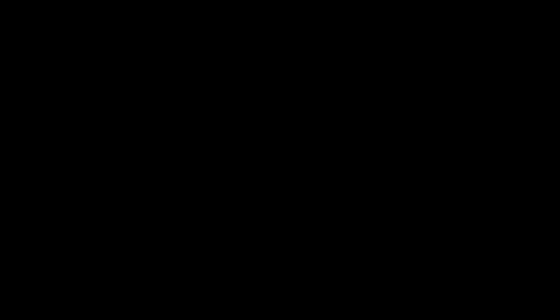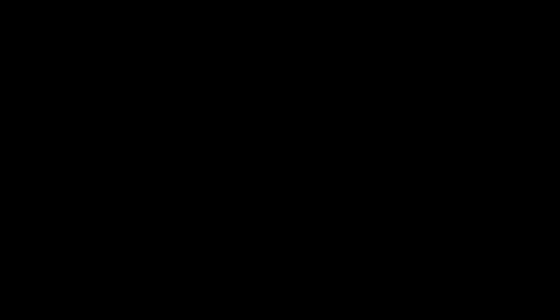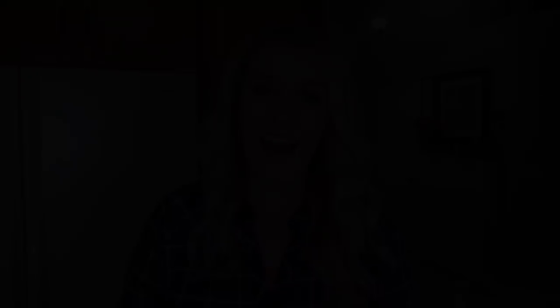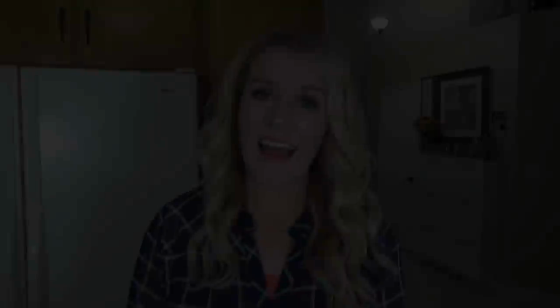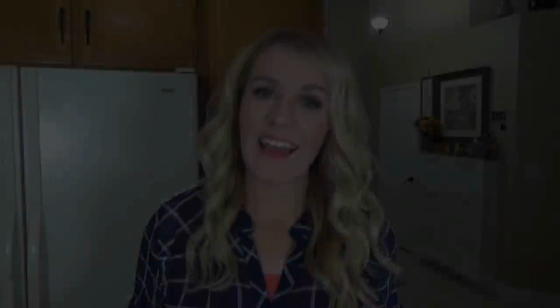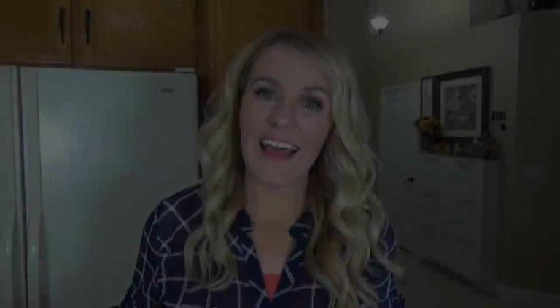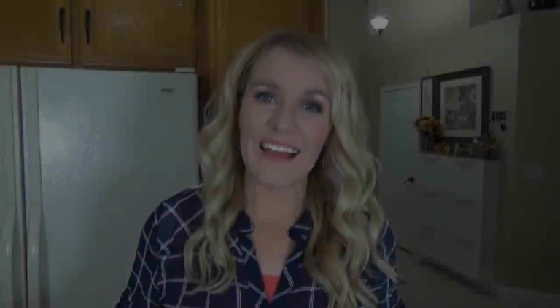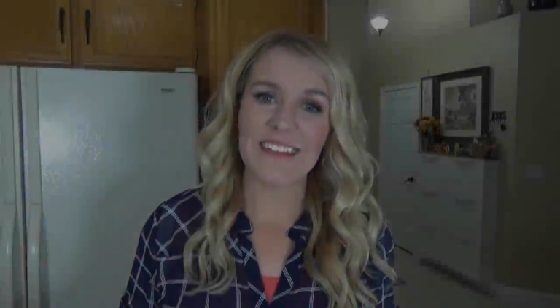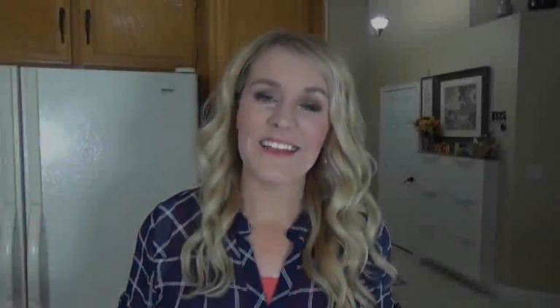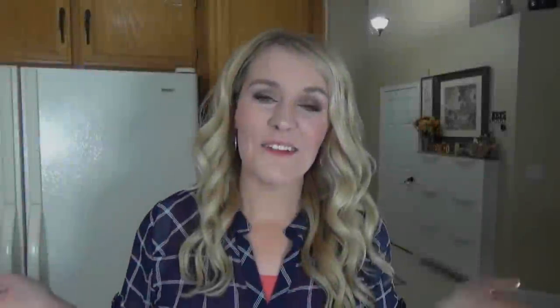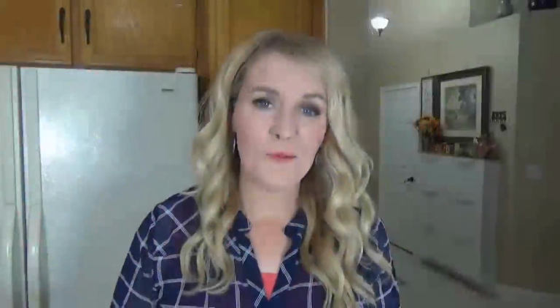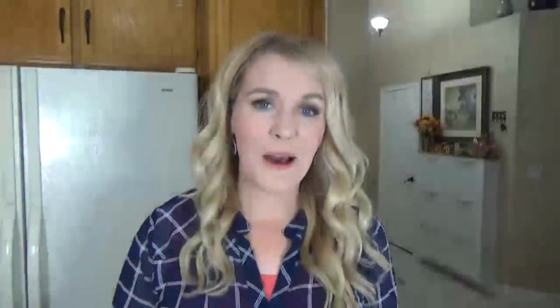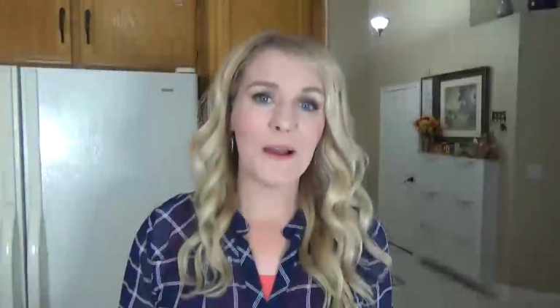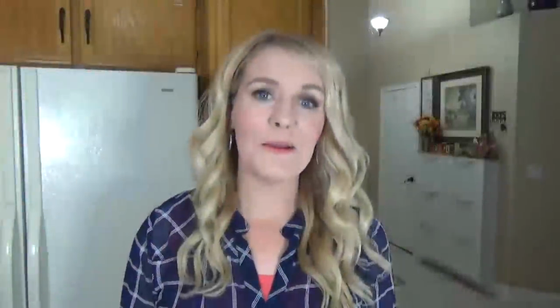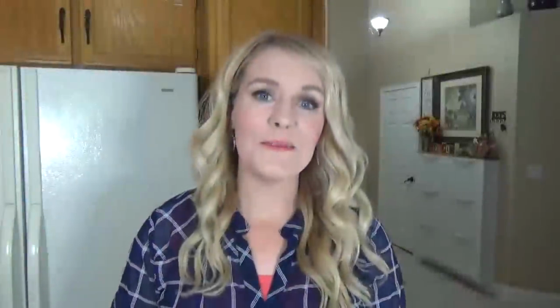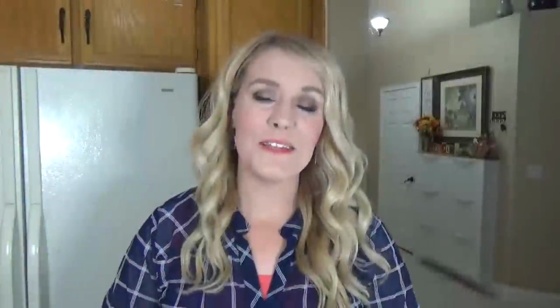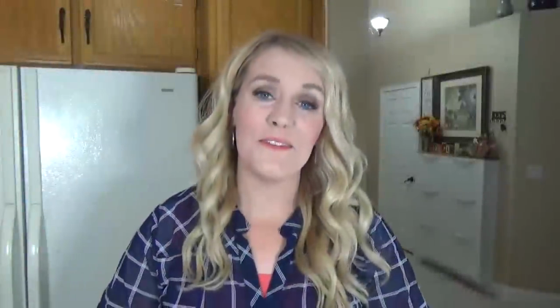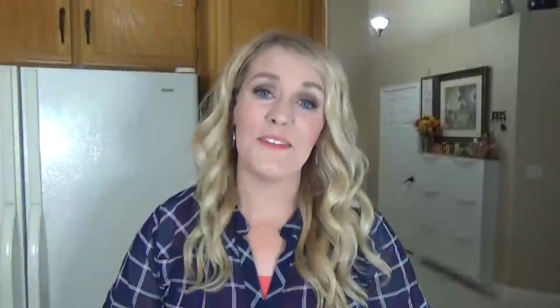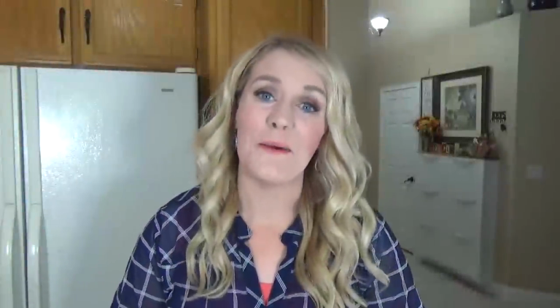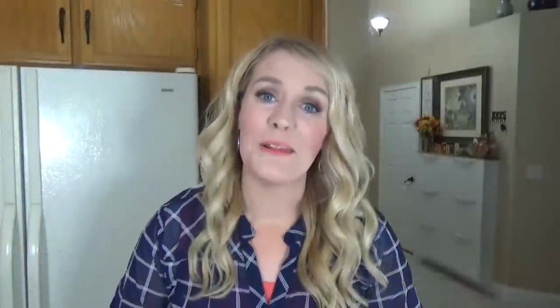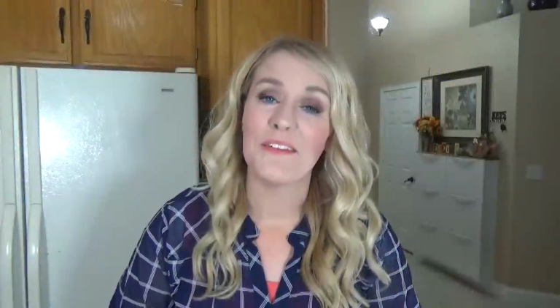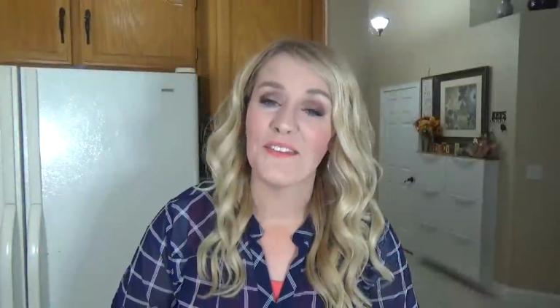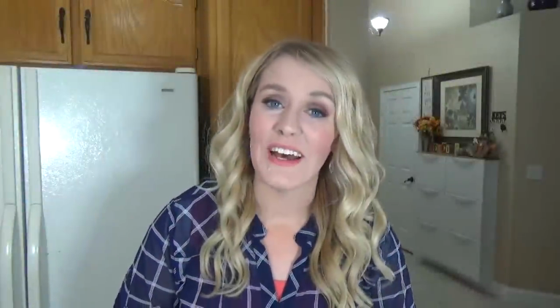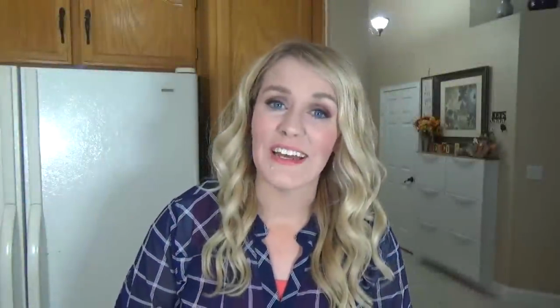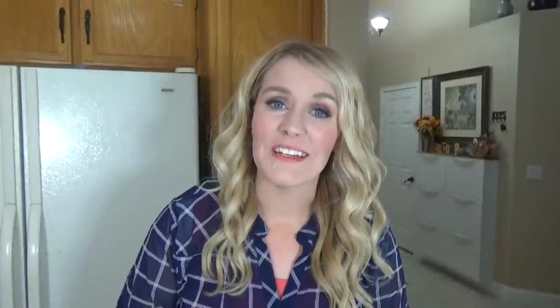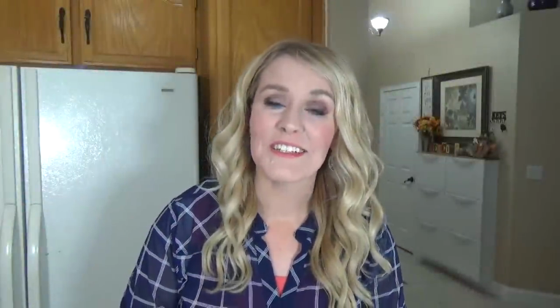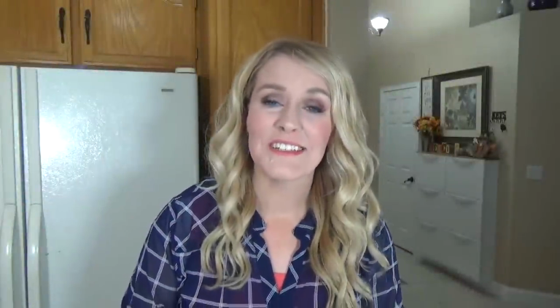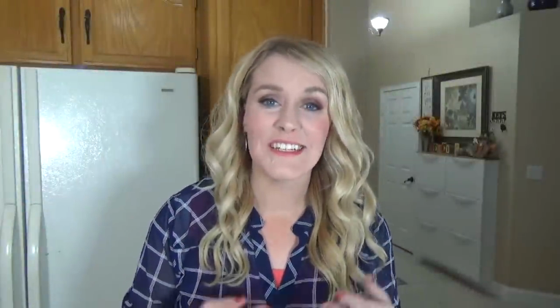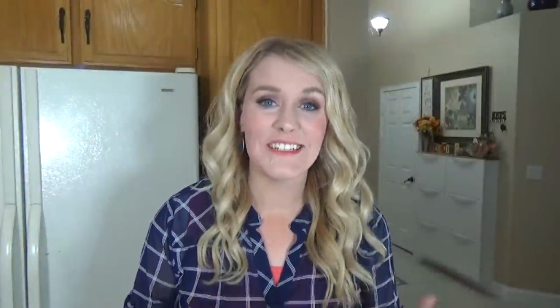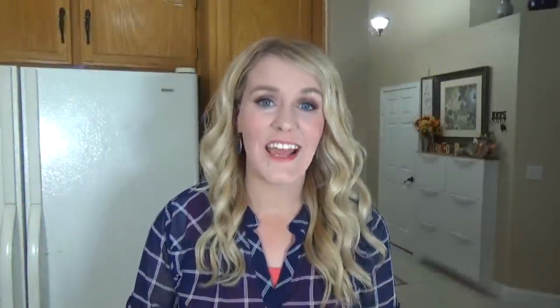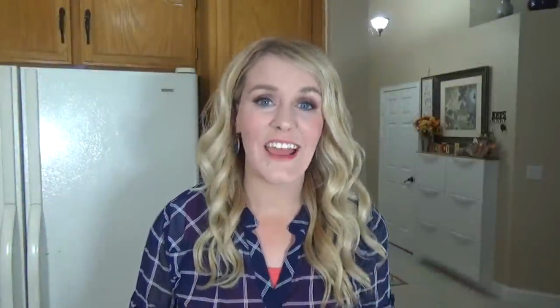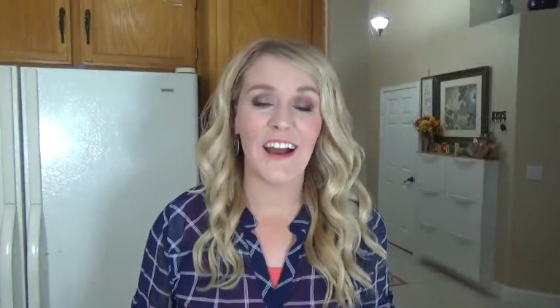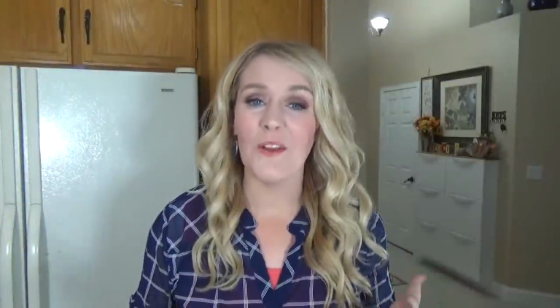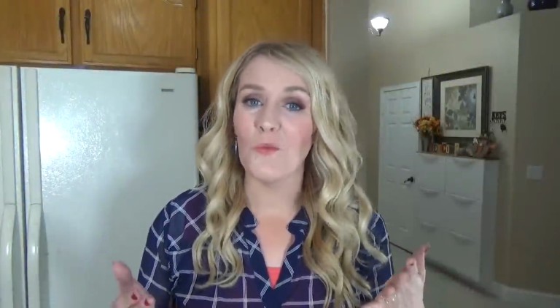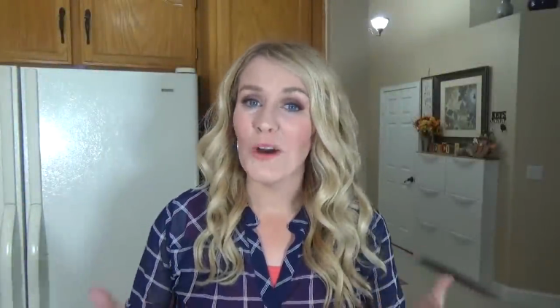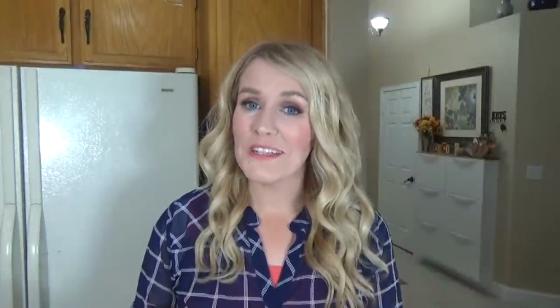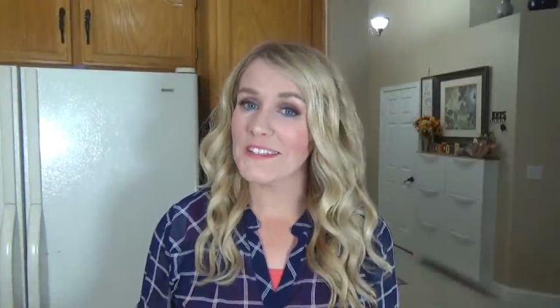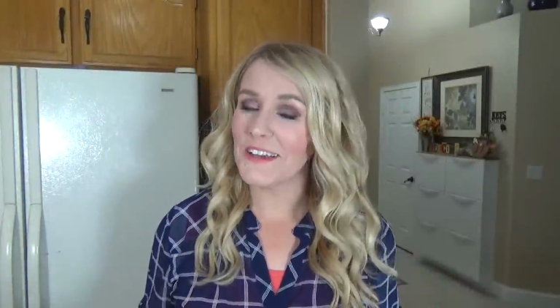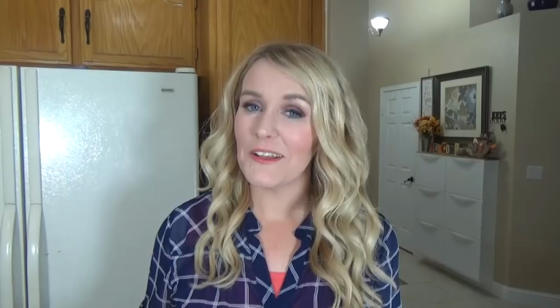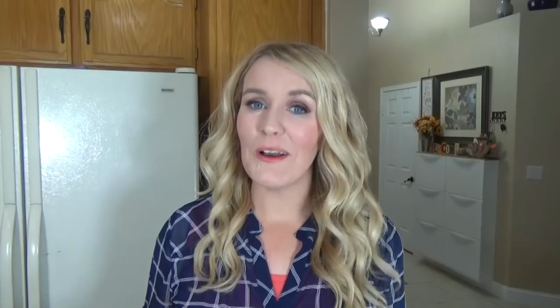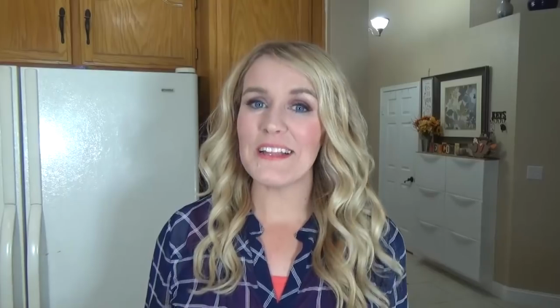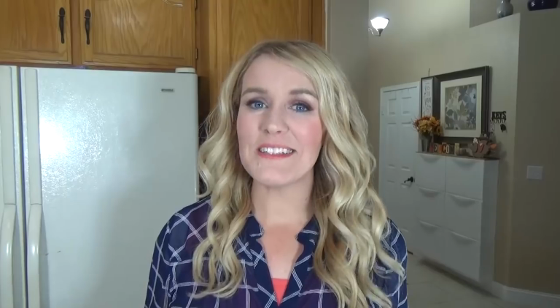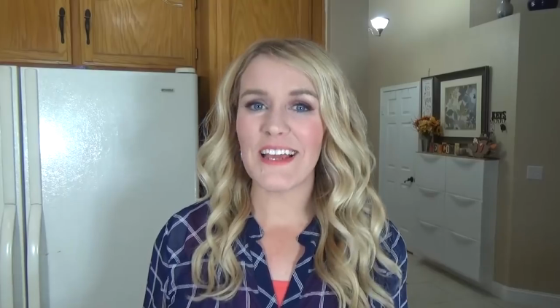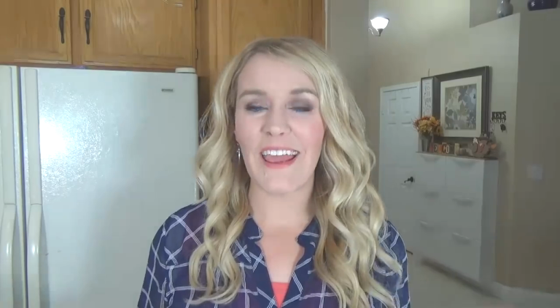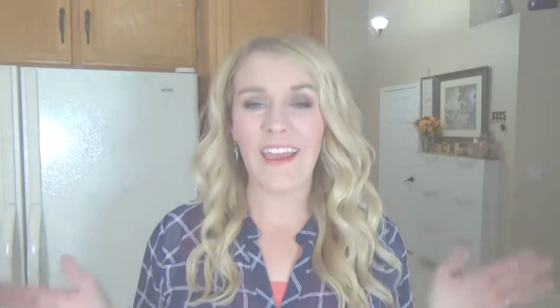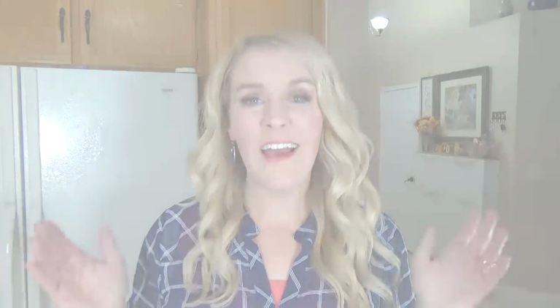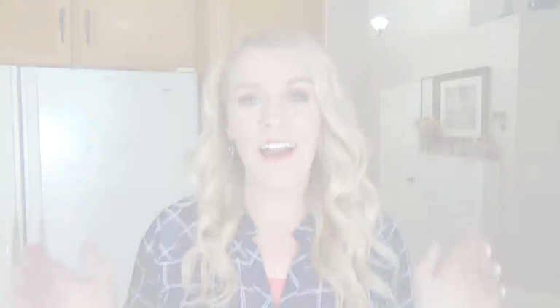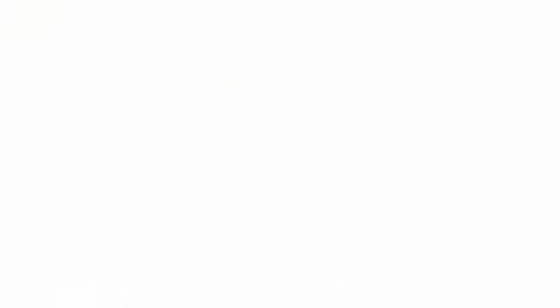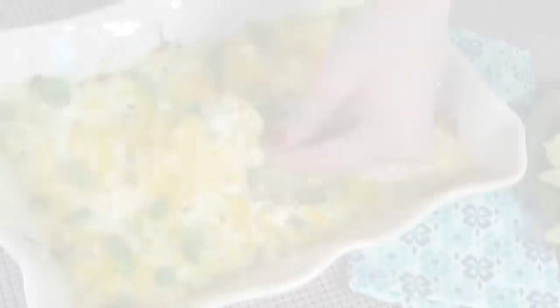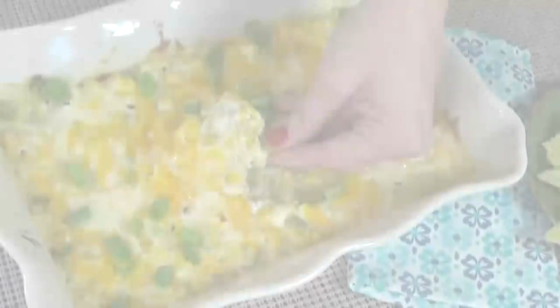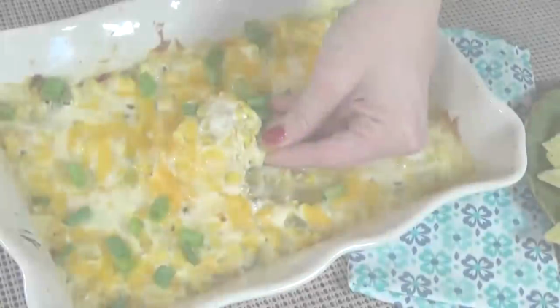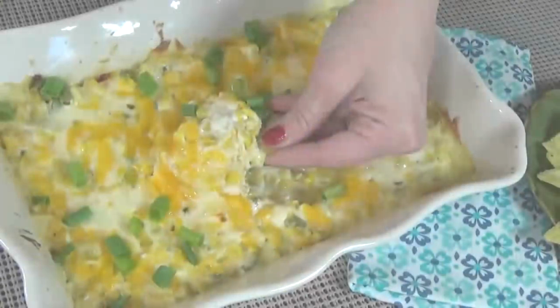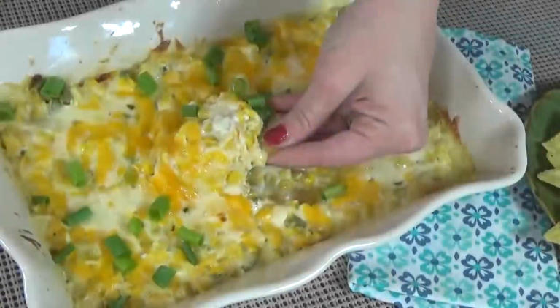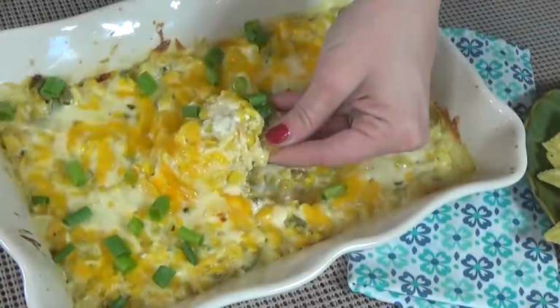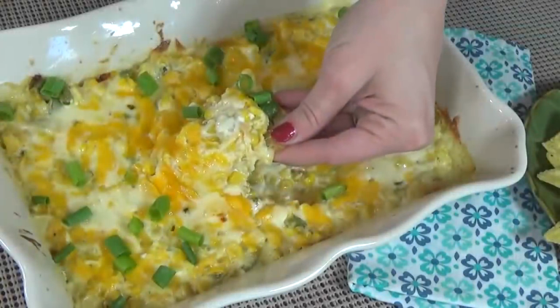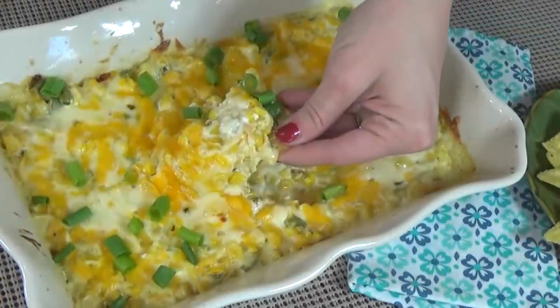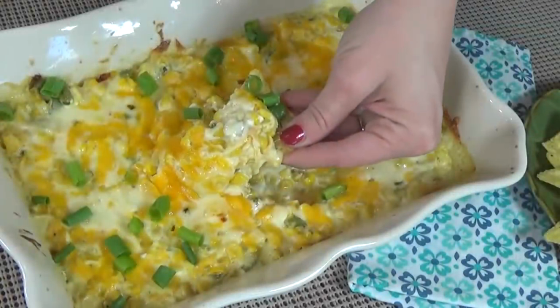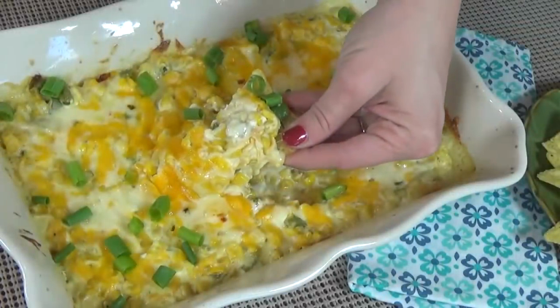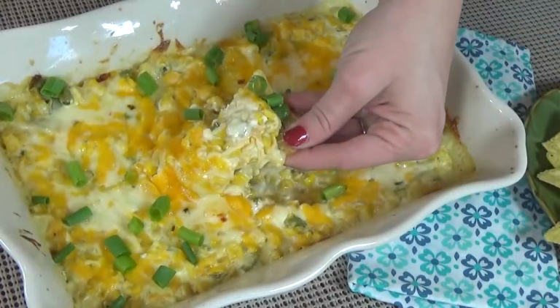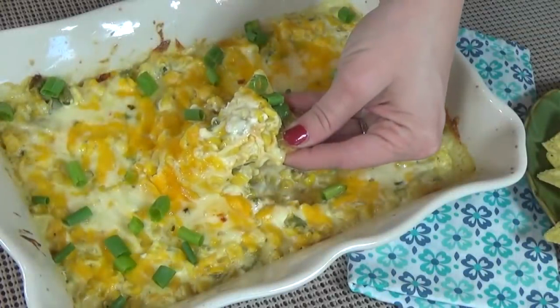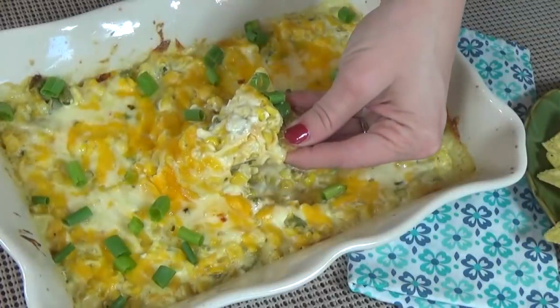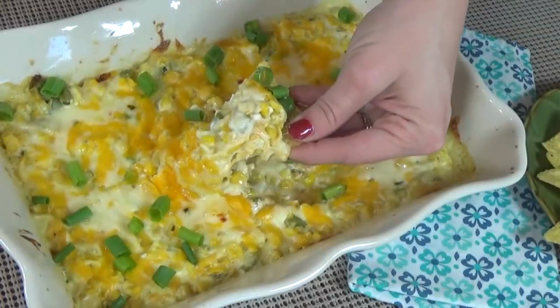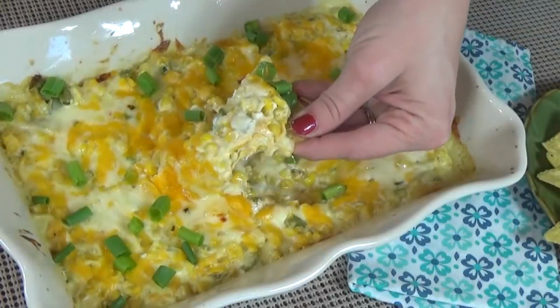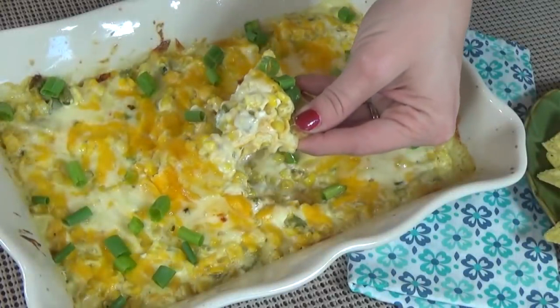Hi guys and welcome to The Family Fudge. Today on What's Cookin' Wednesday, I'm making hot corn dip.